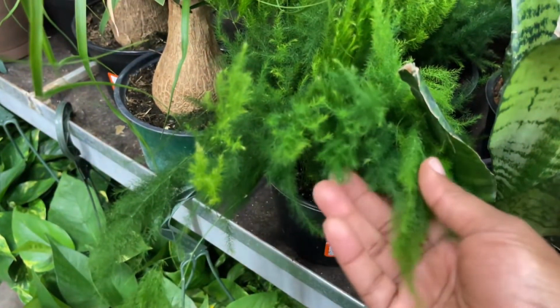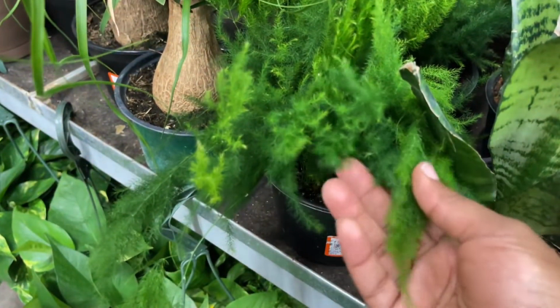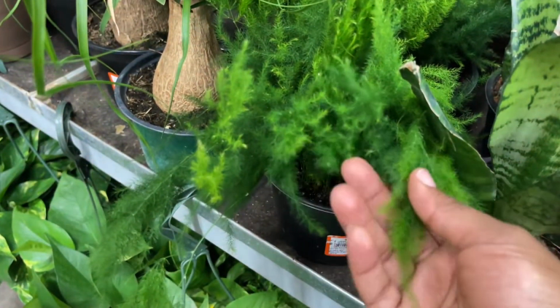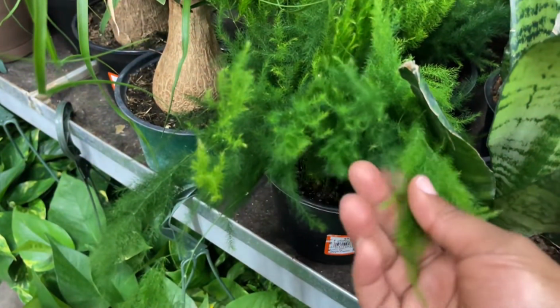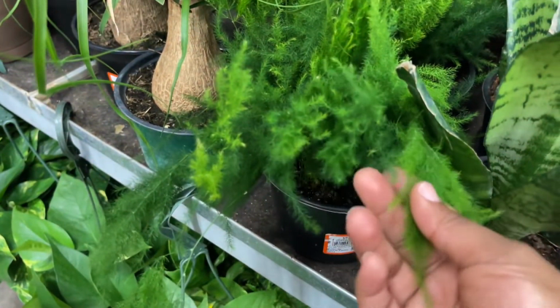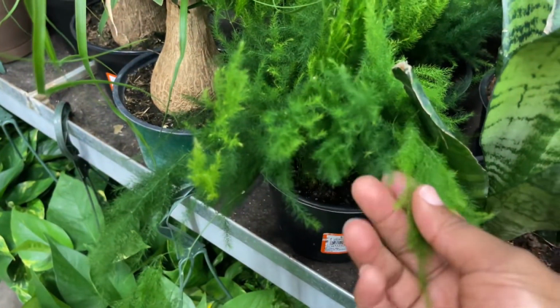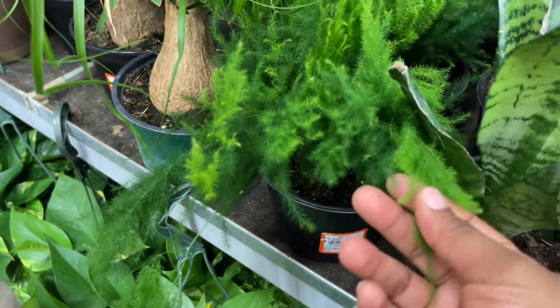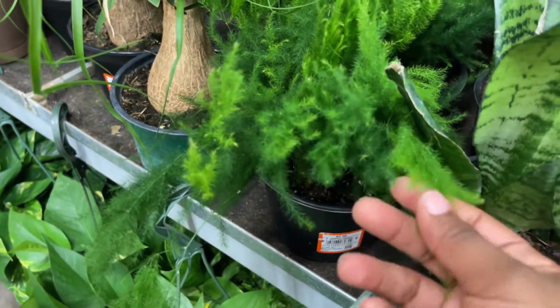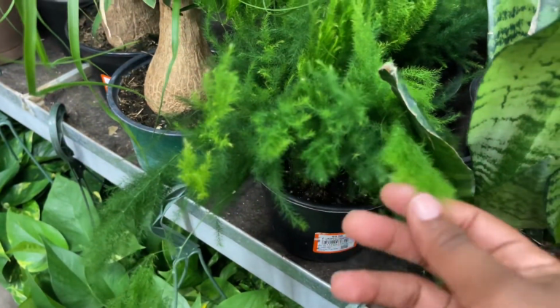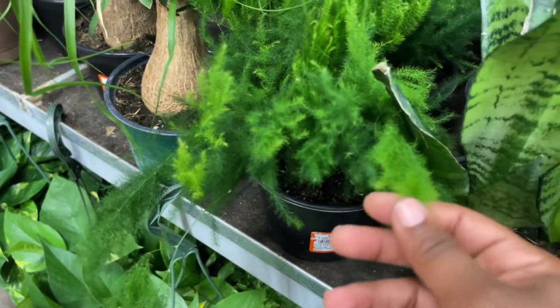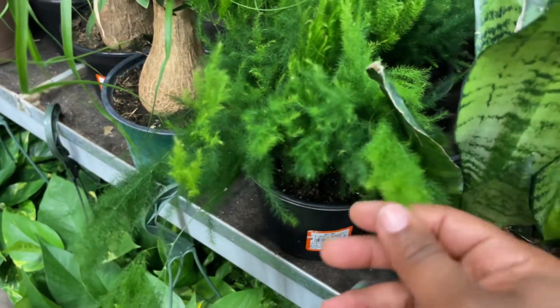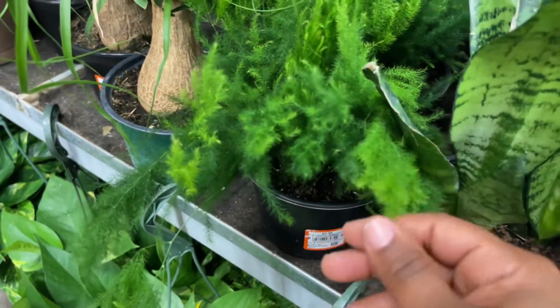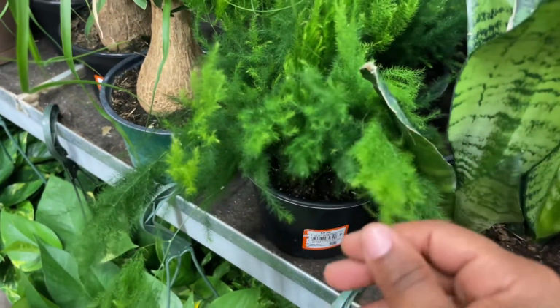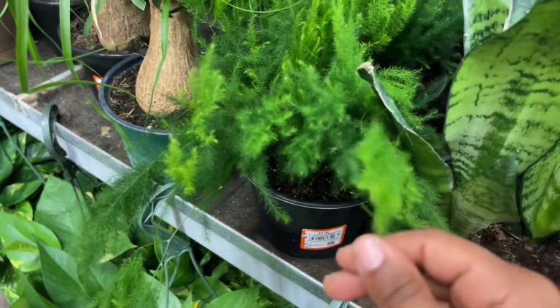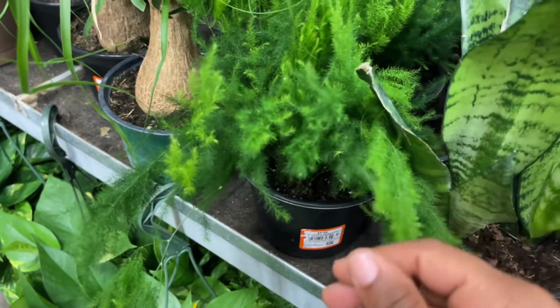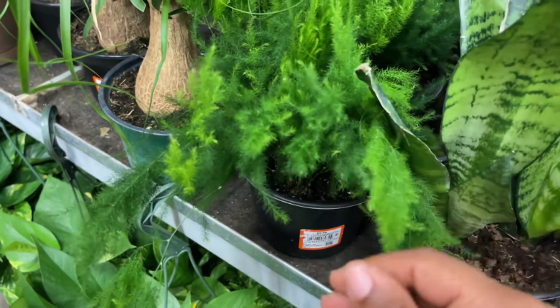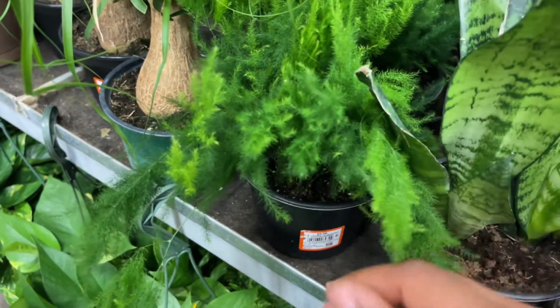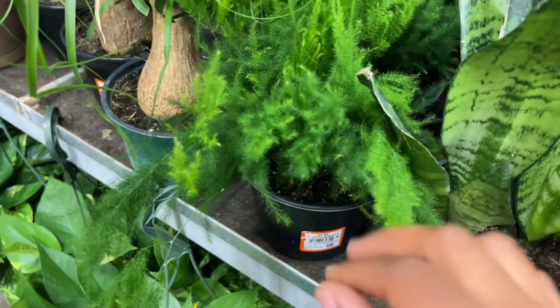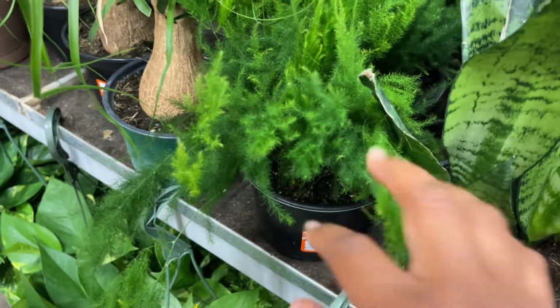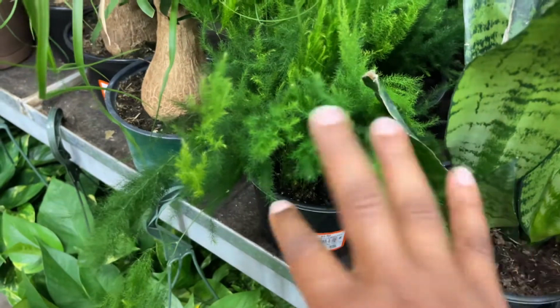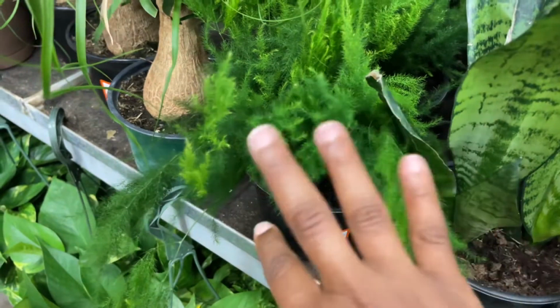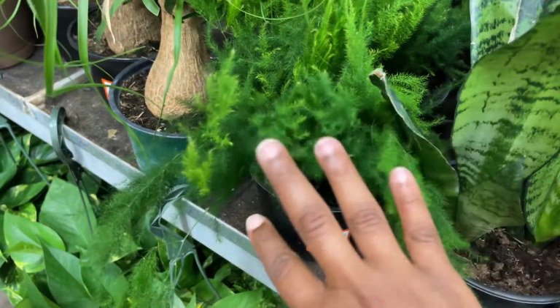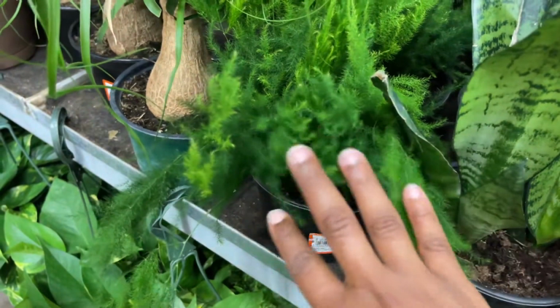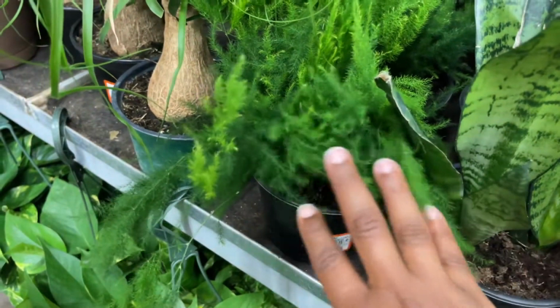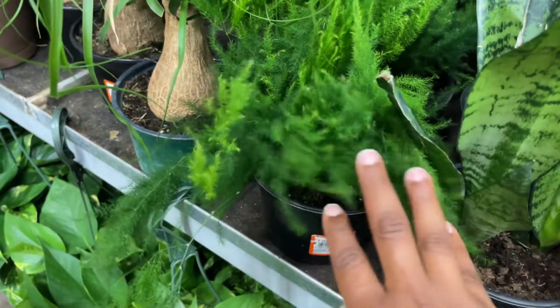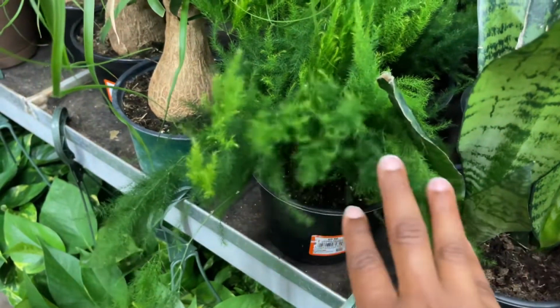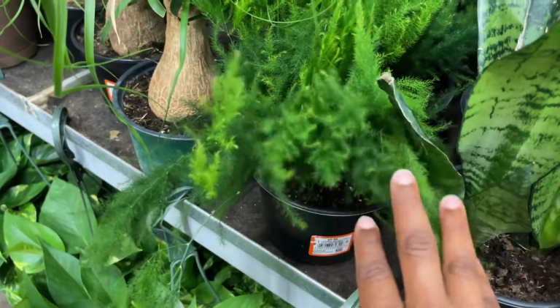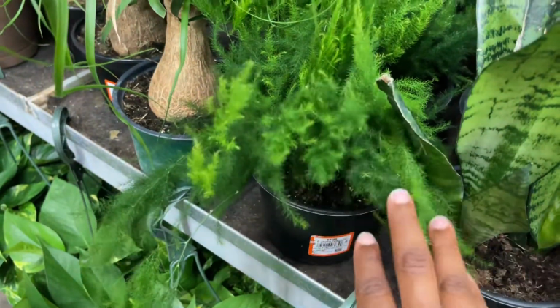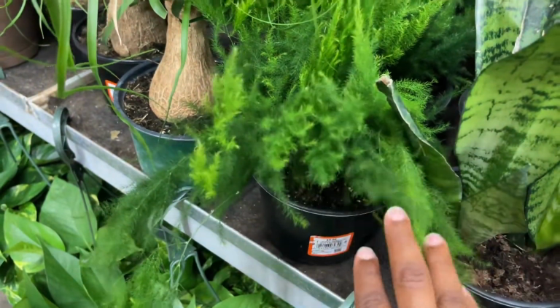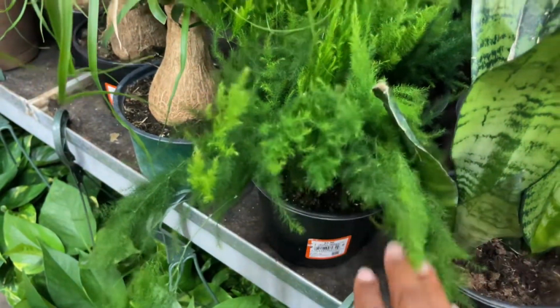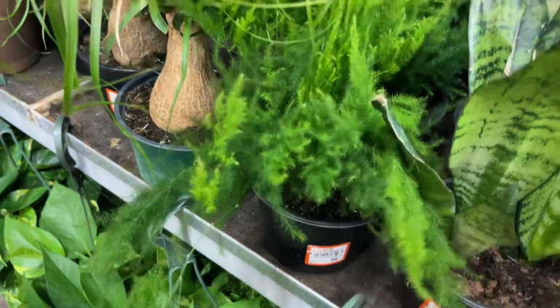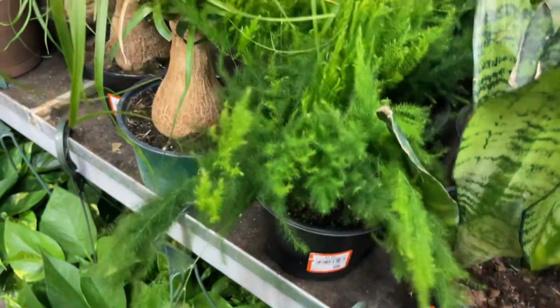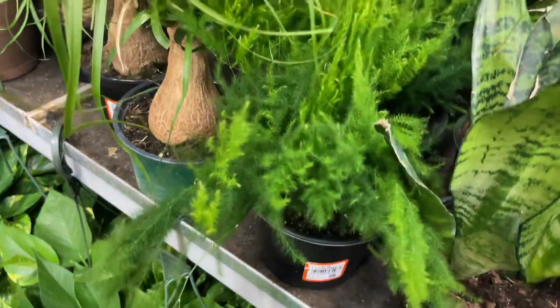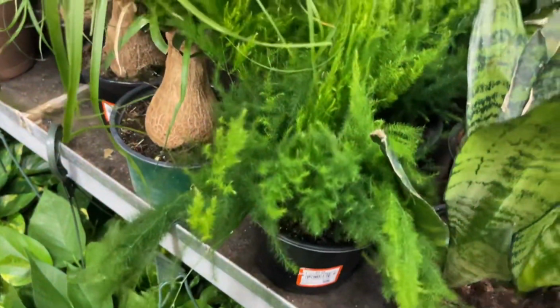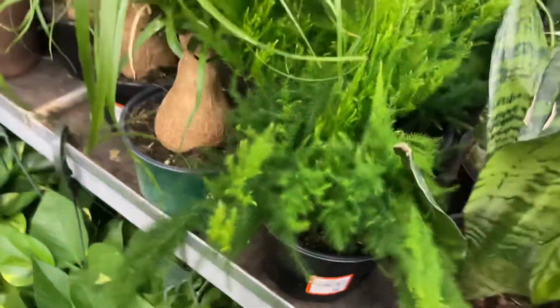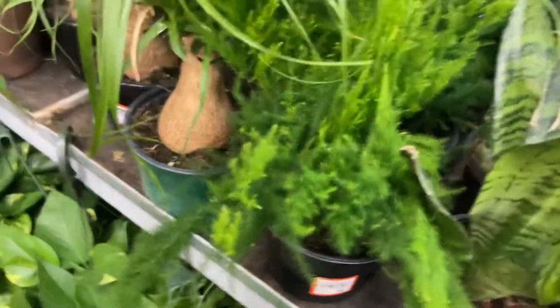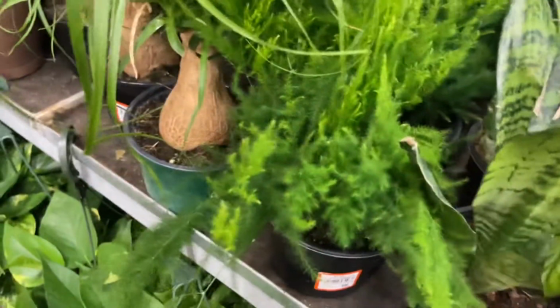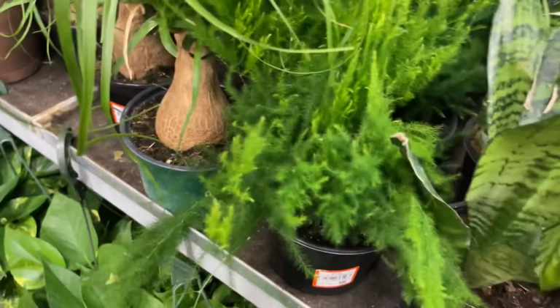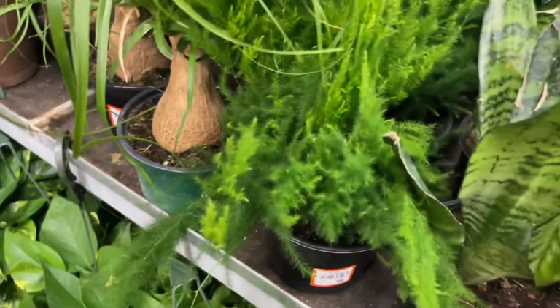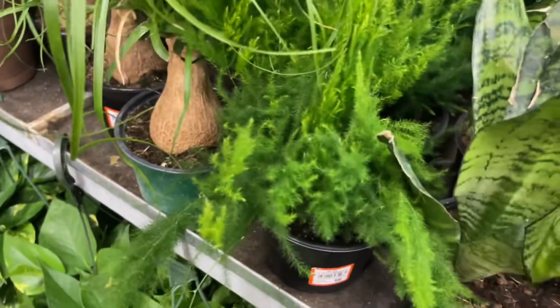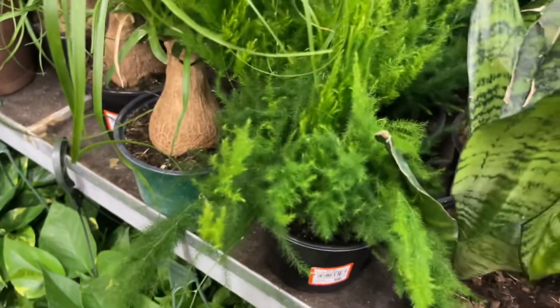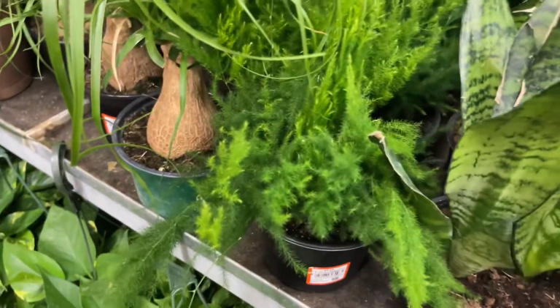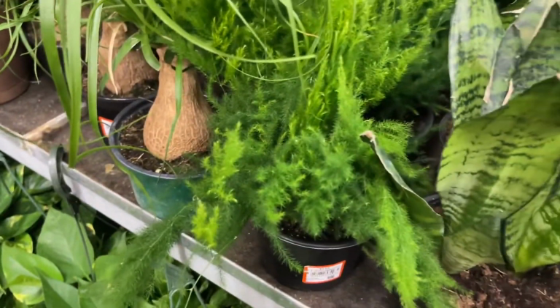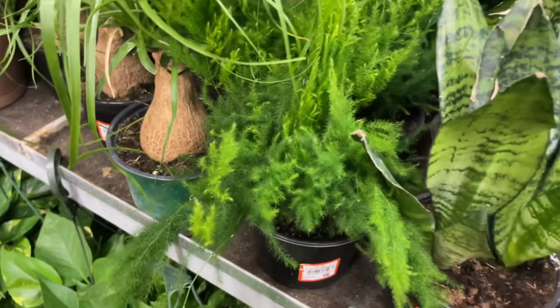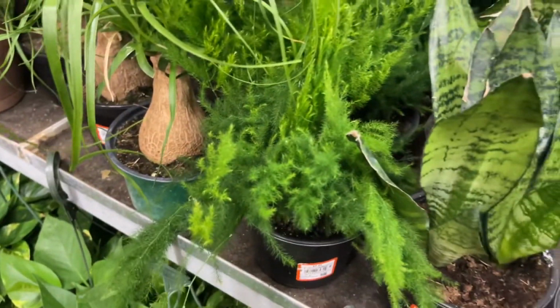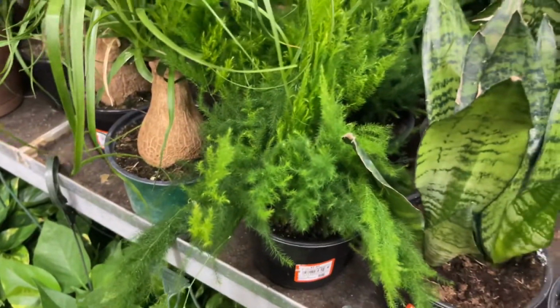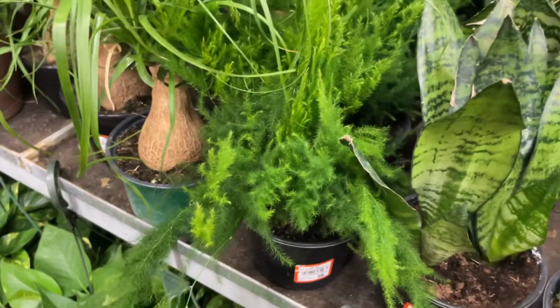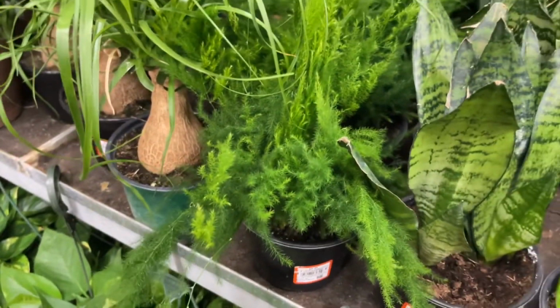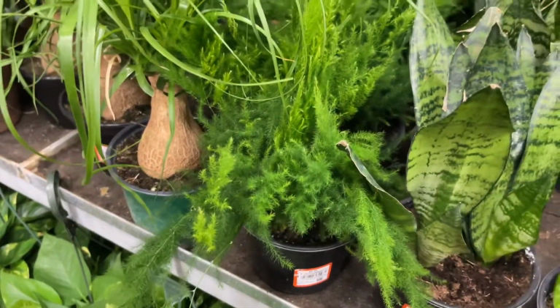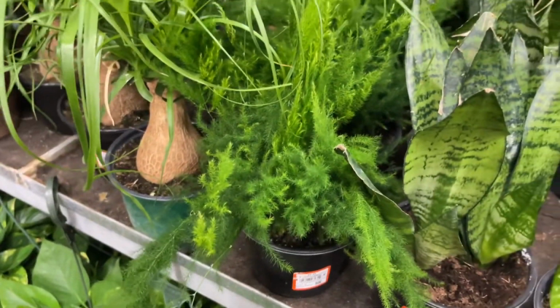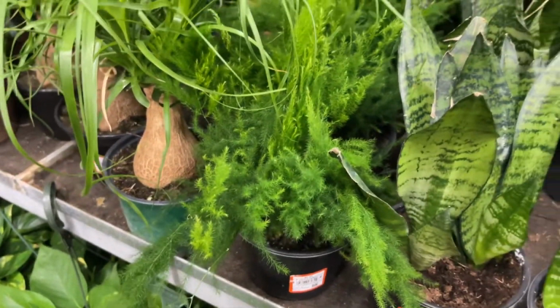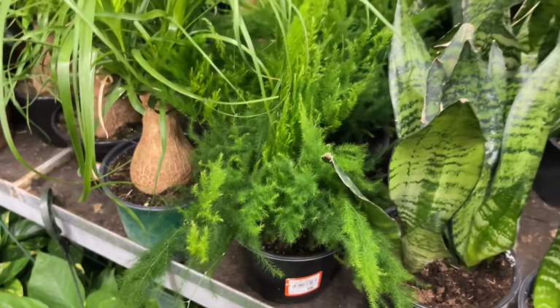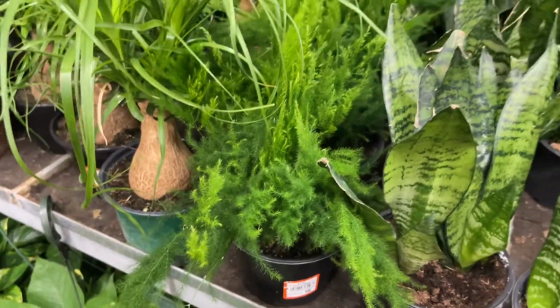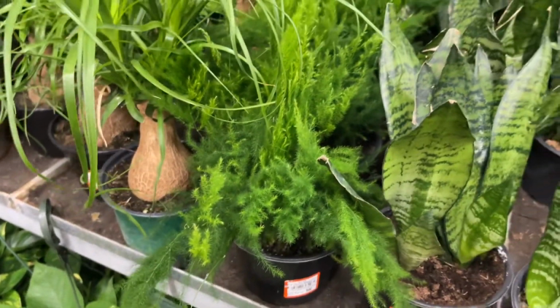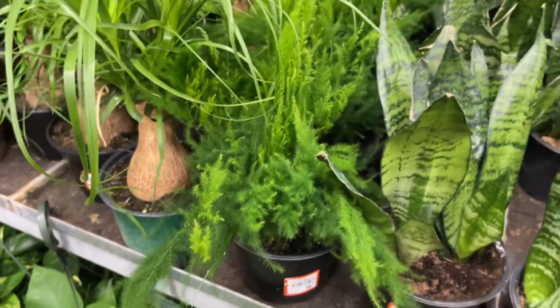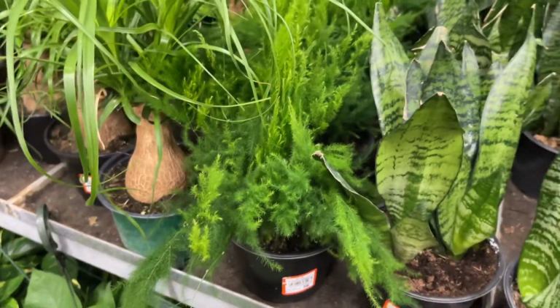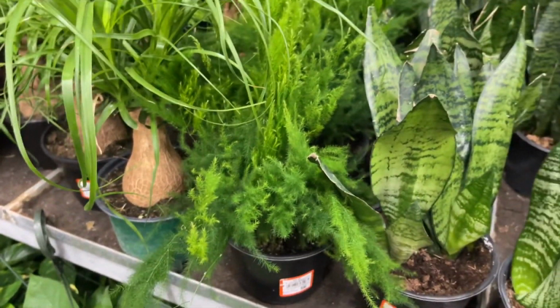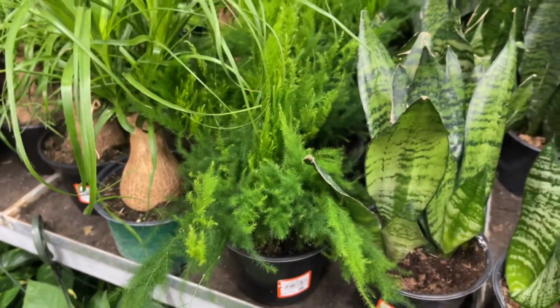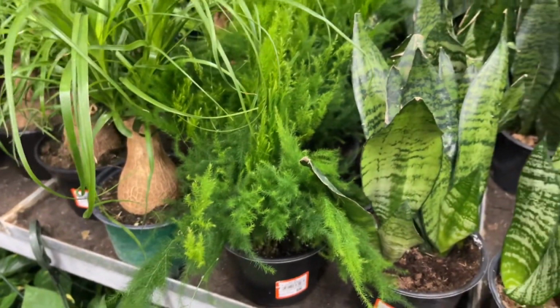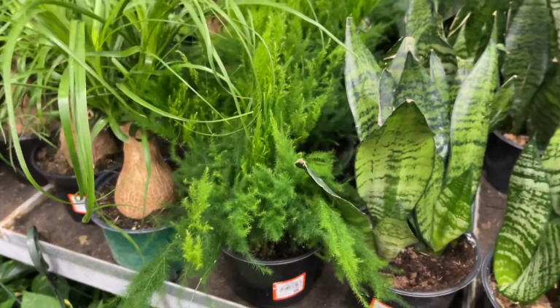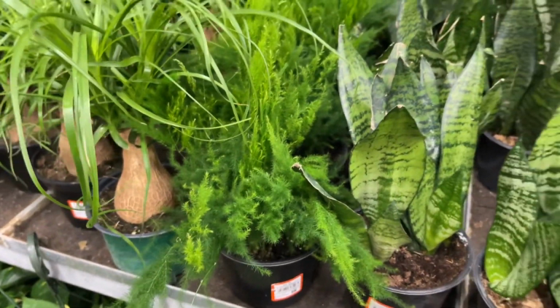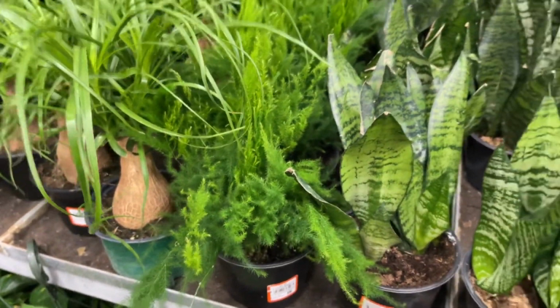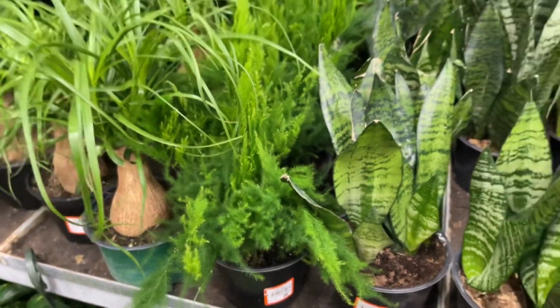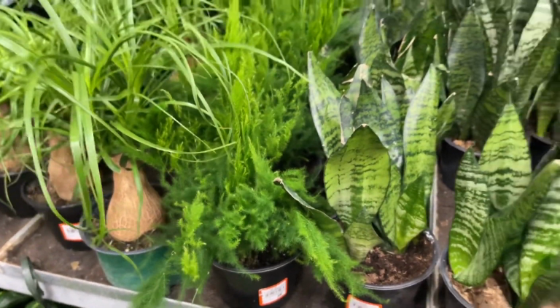This reminds me of like a Christmas tree — asparagus pyramid fern. Whoa, I wish you could feel it through the screen, that feels so good!